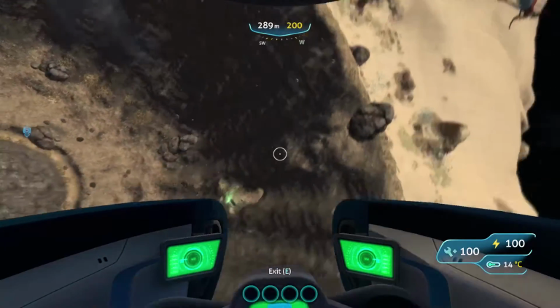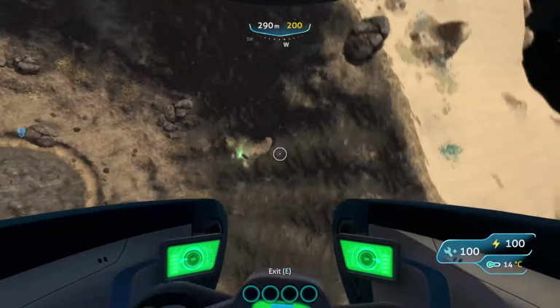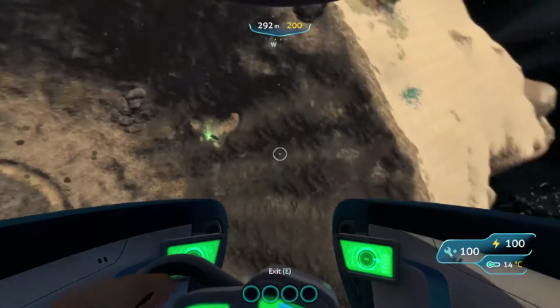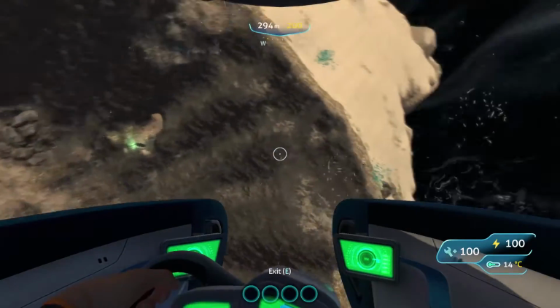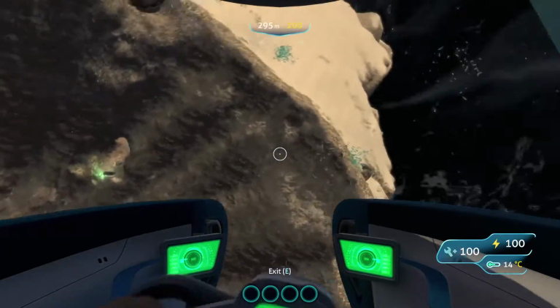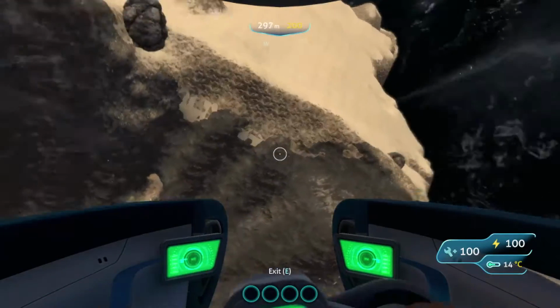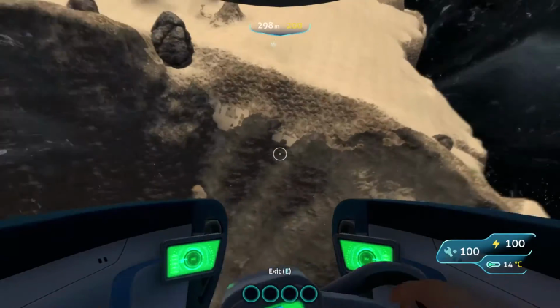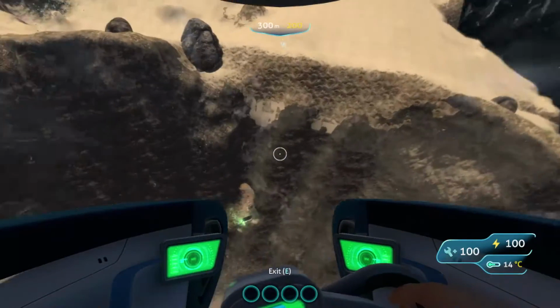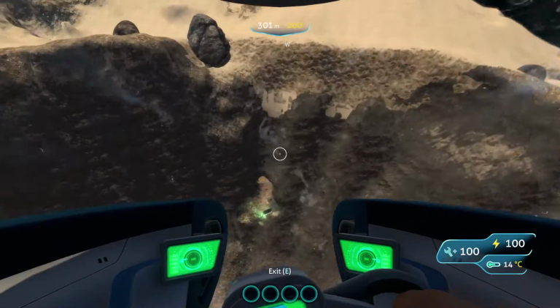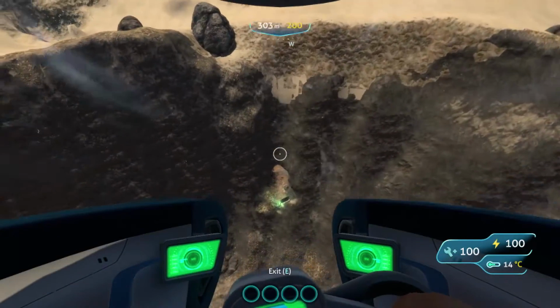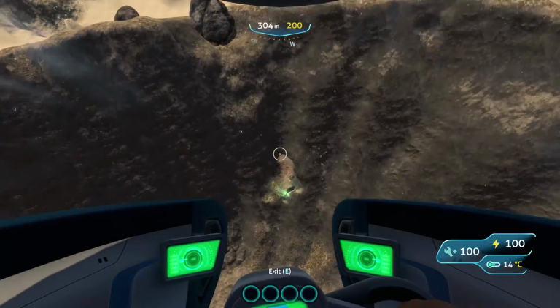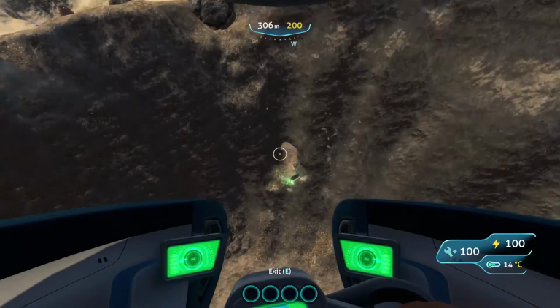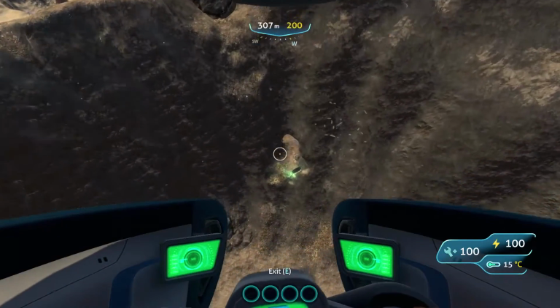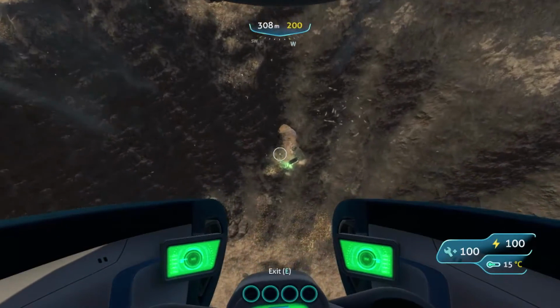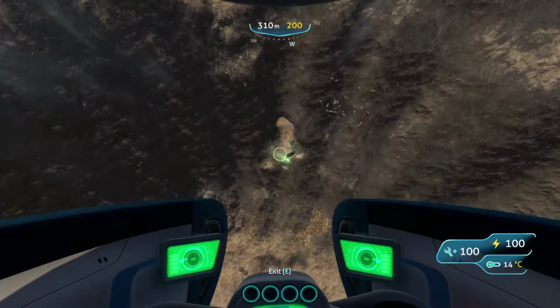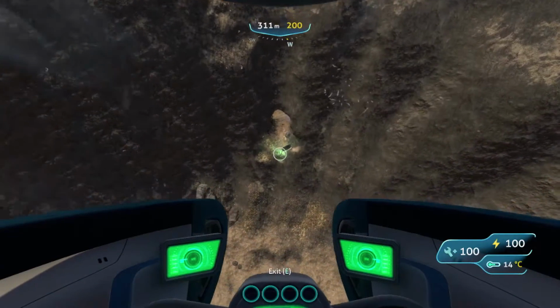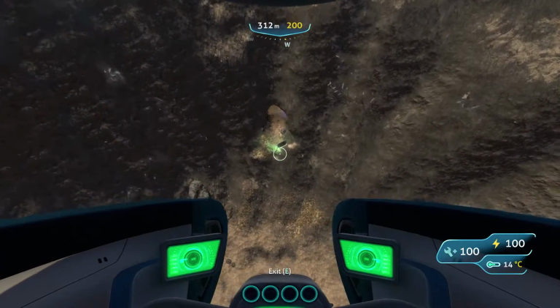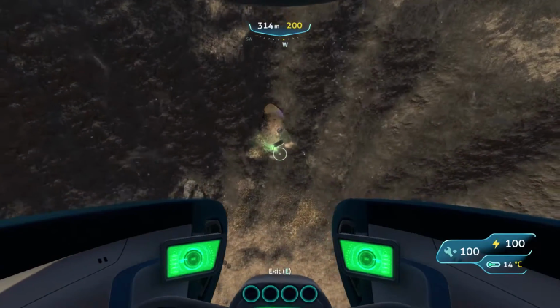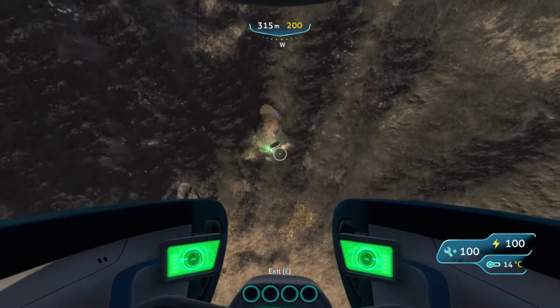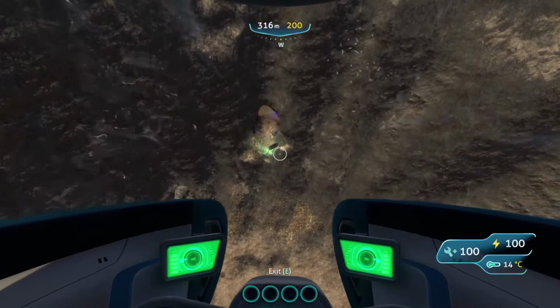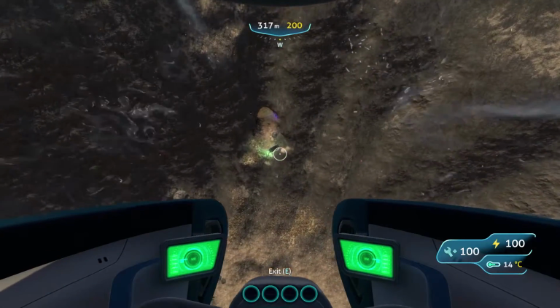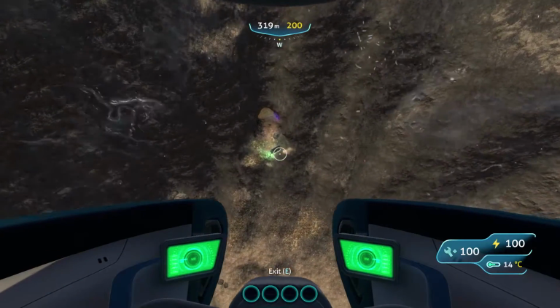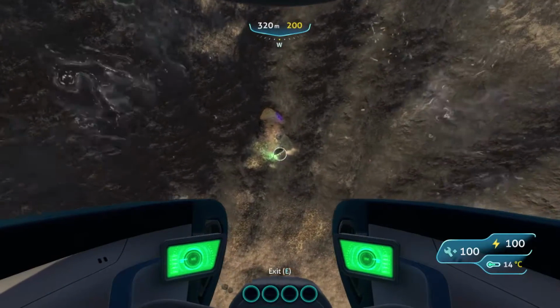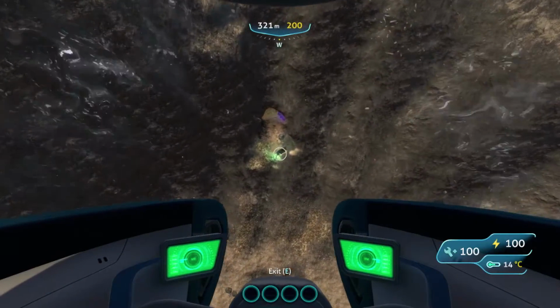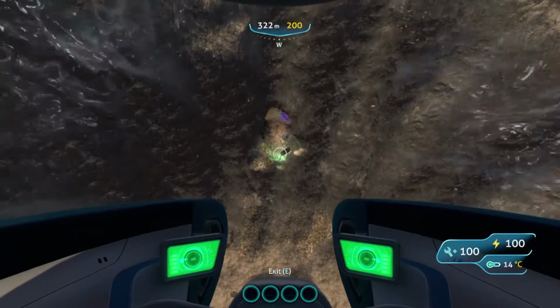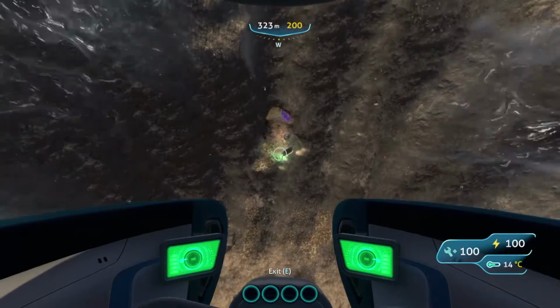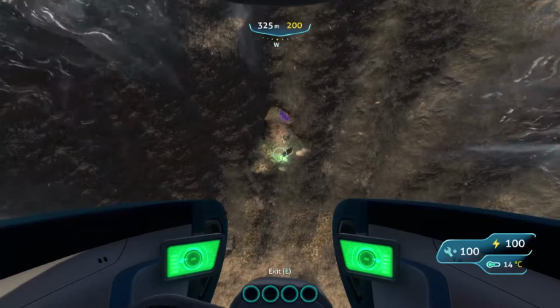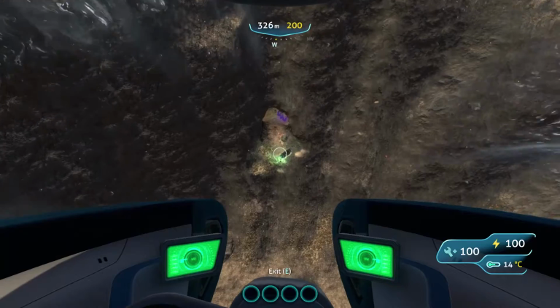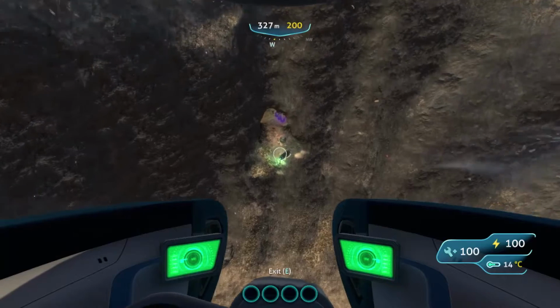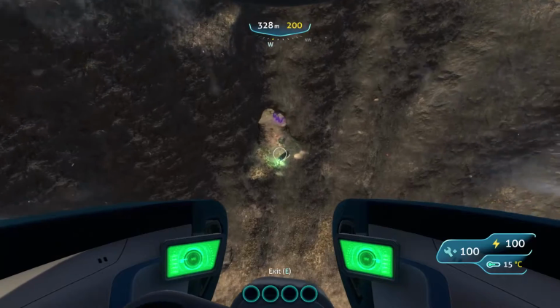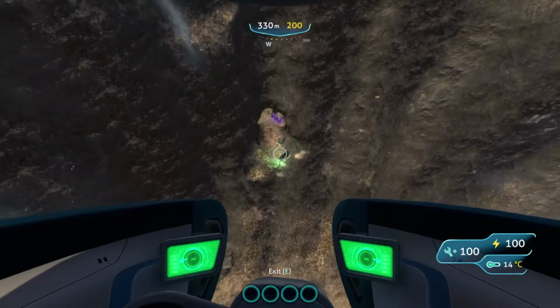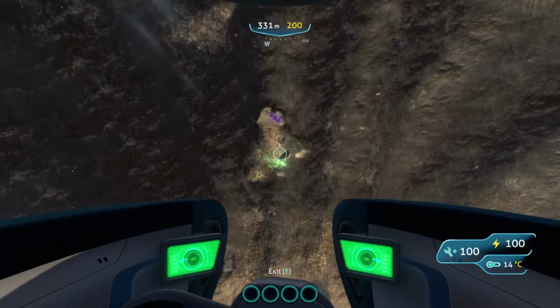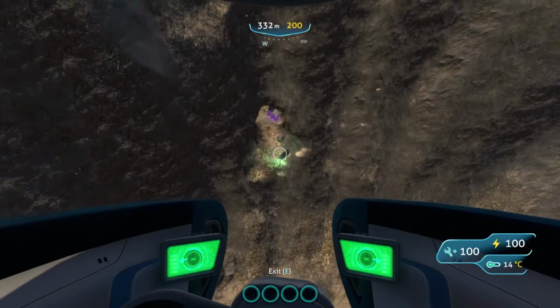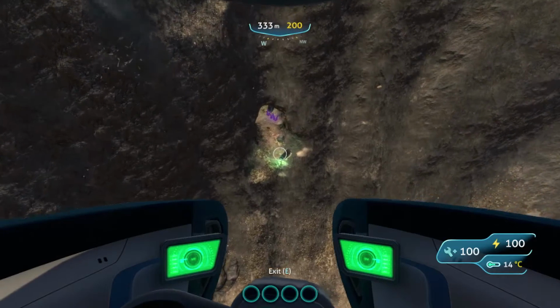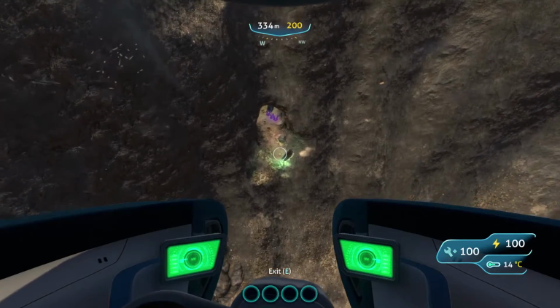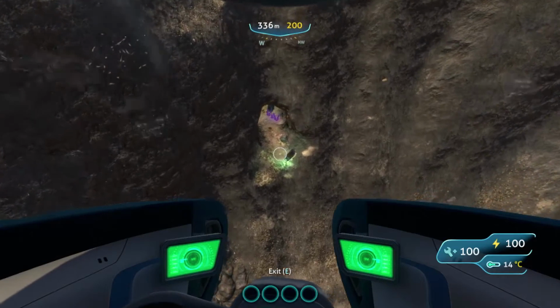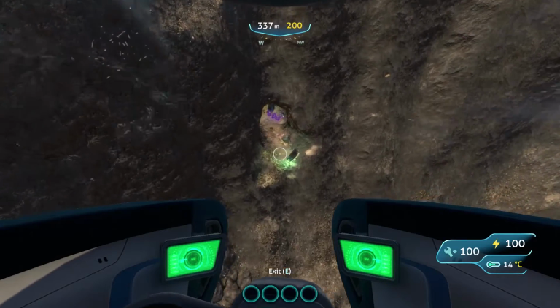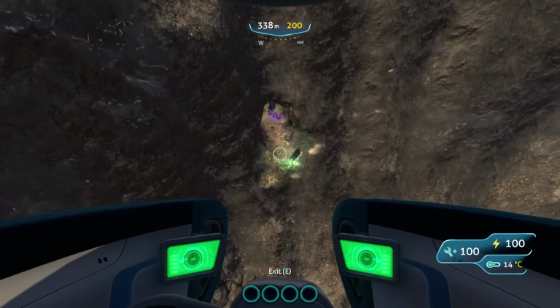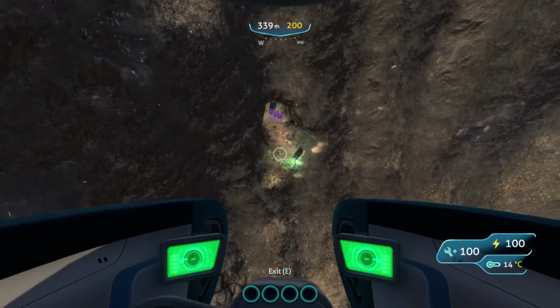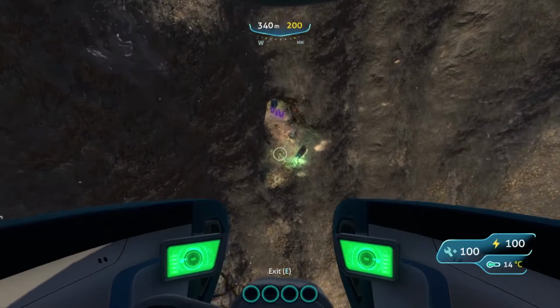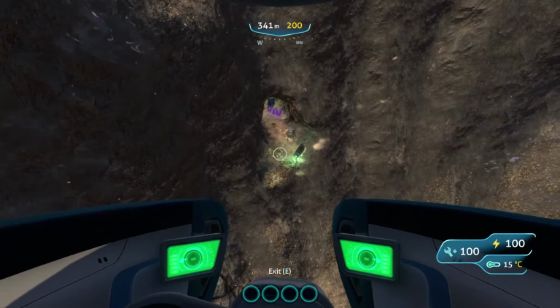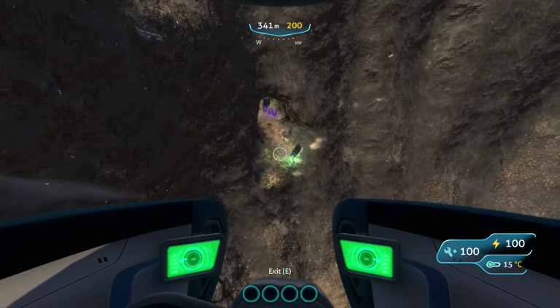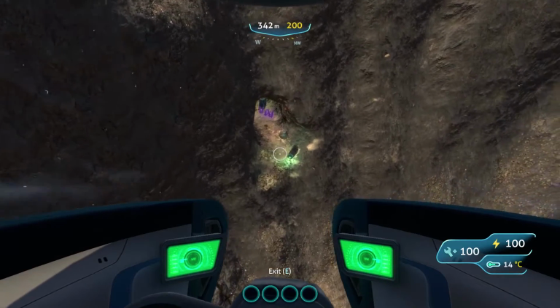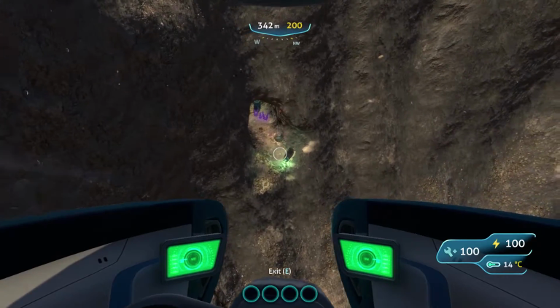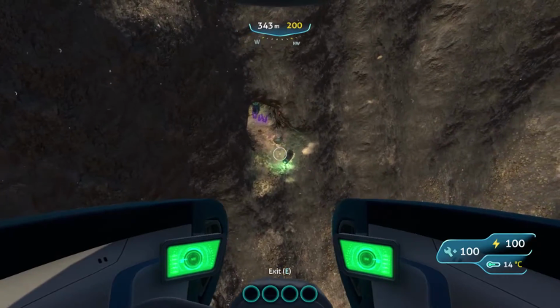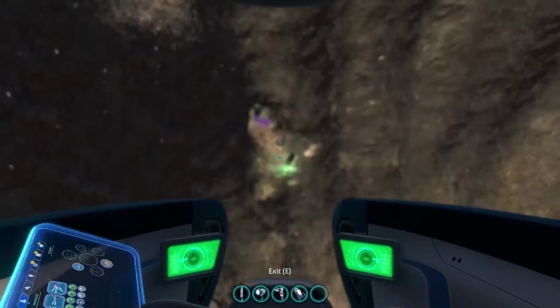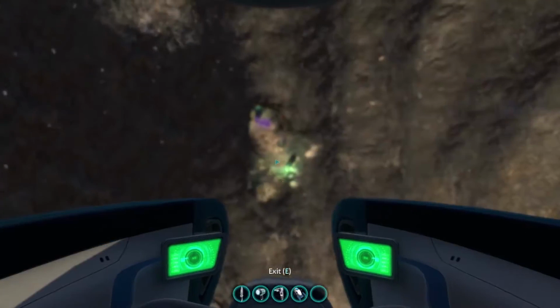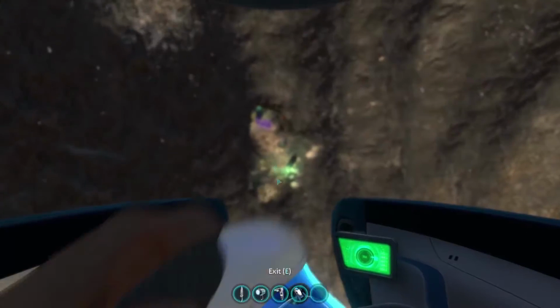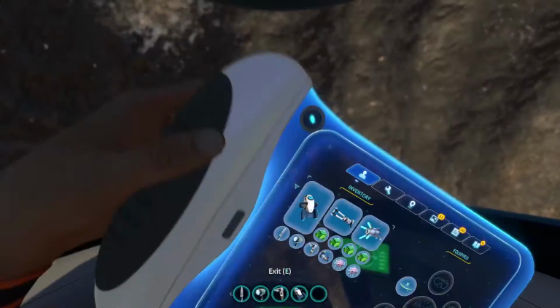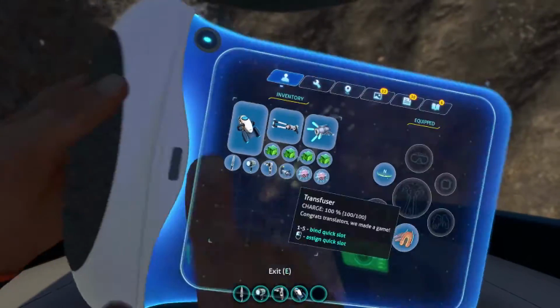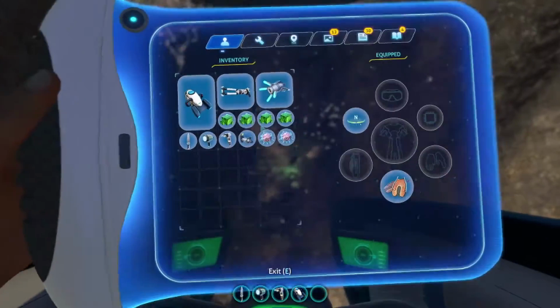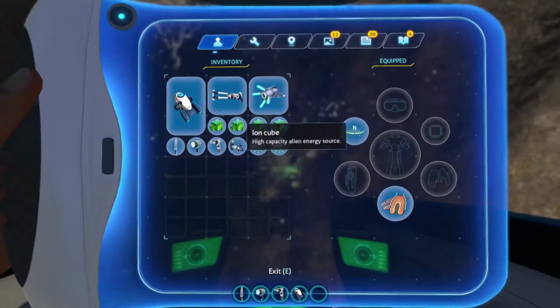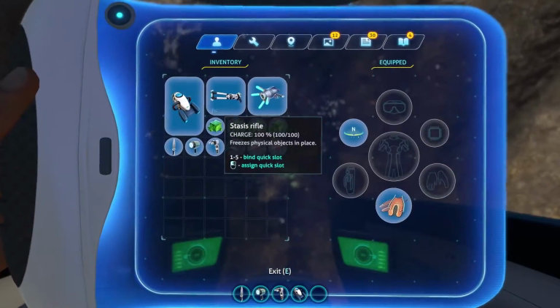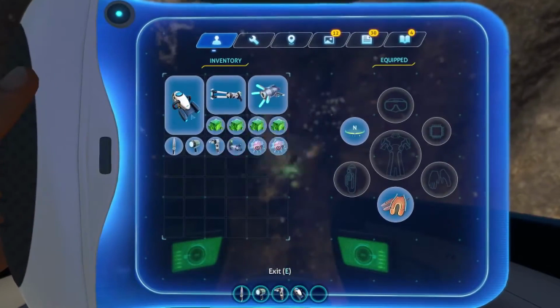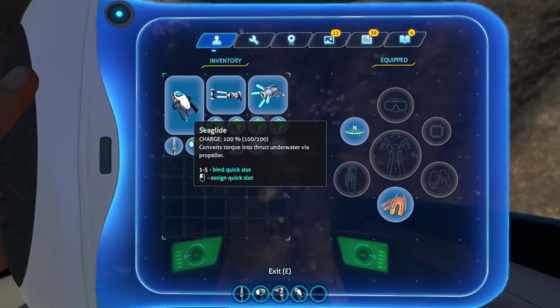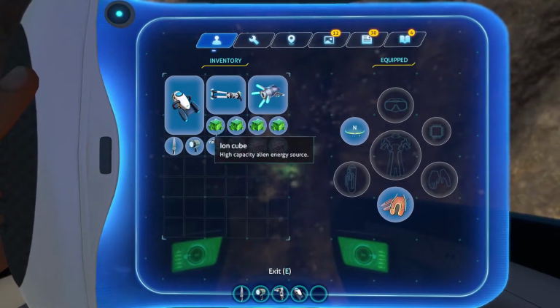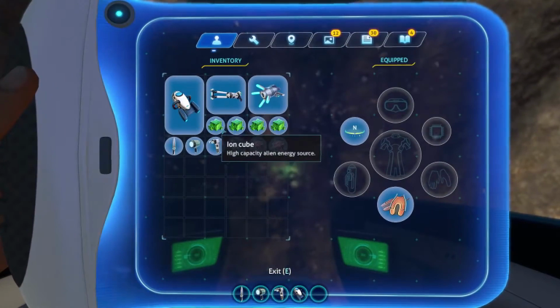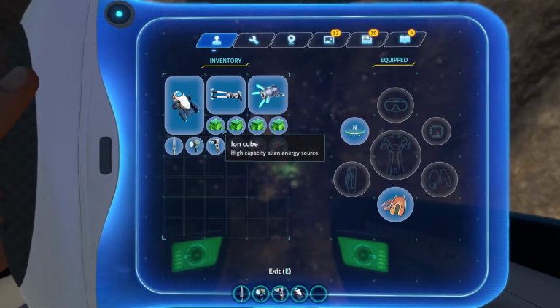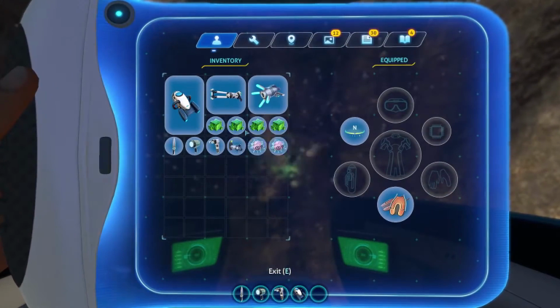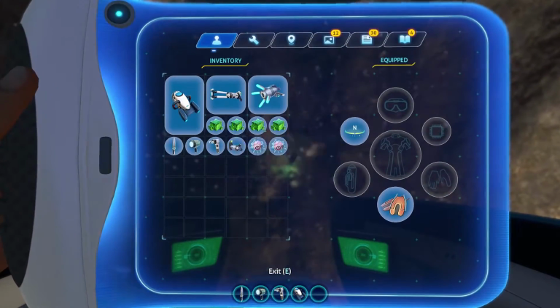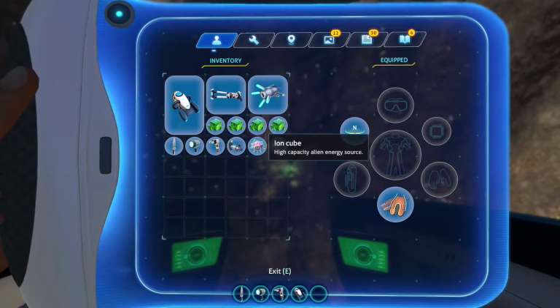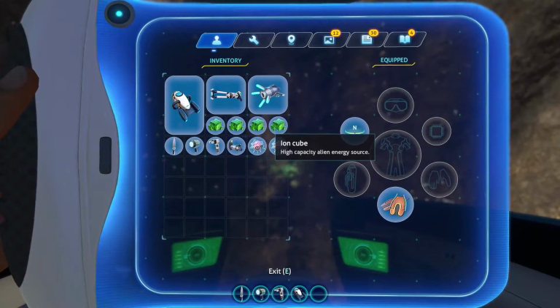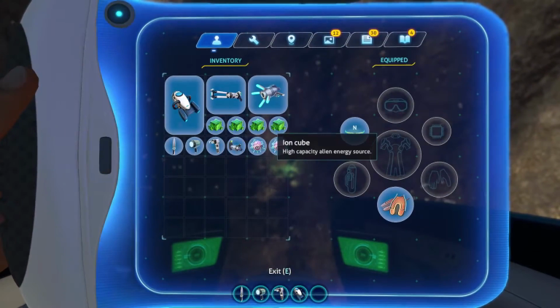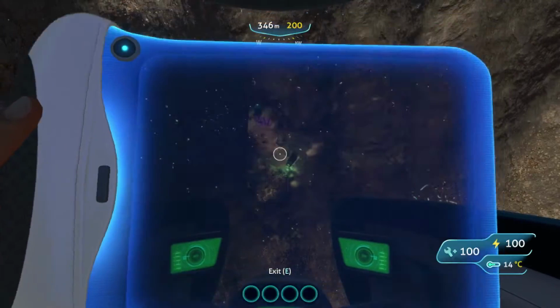Over here is one of the precursor caches. If you have a purple tablet, you can get these ion cubes.